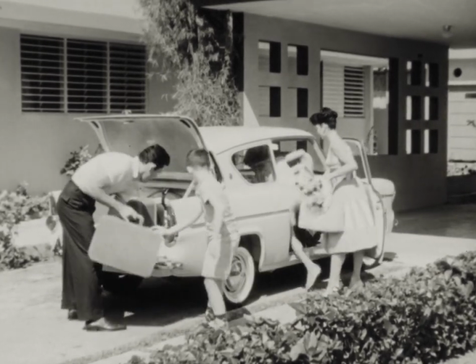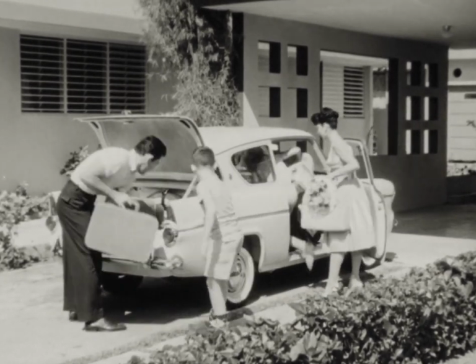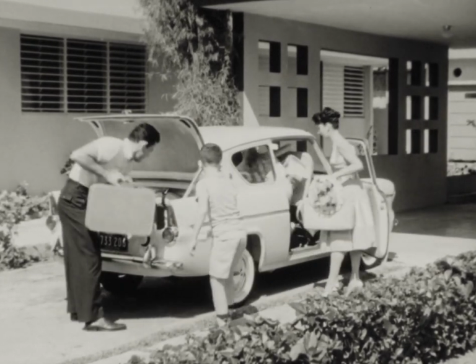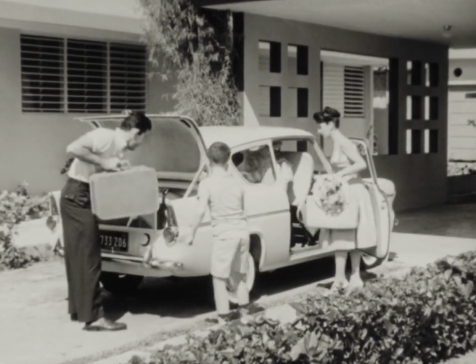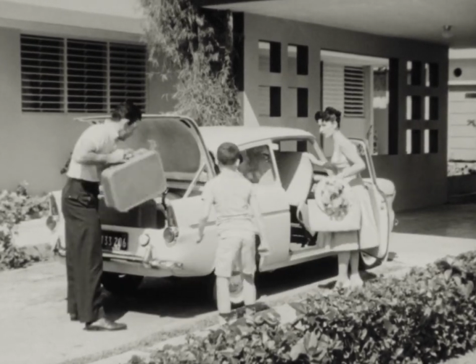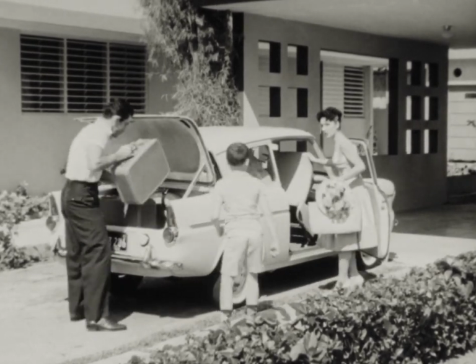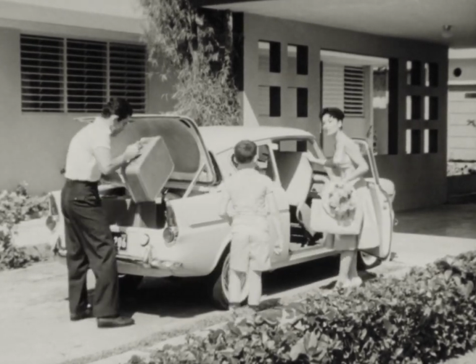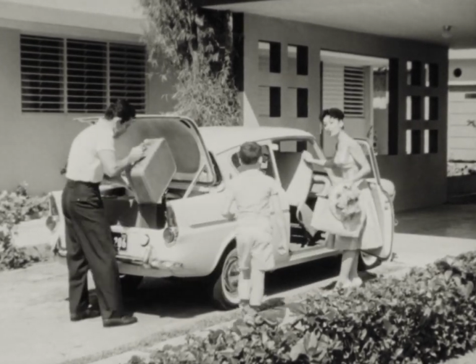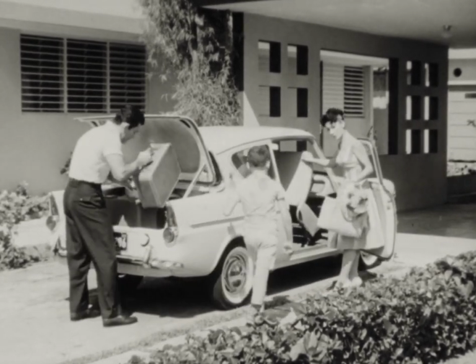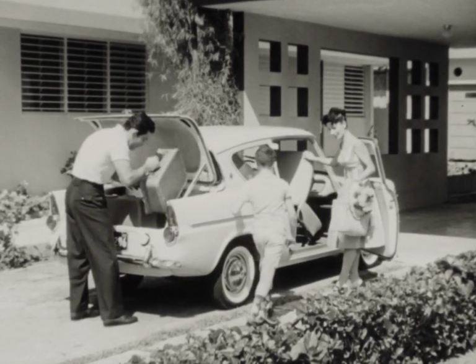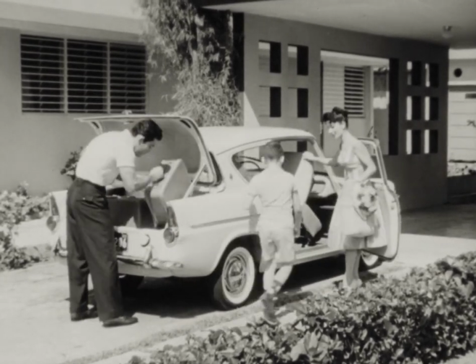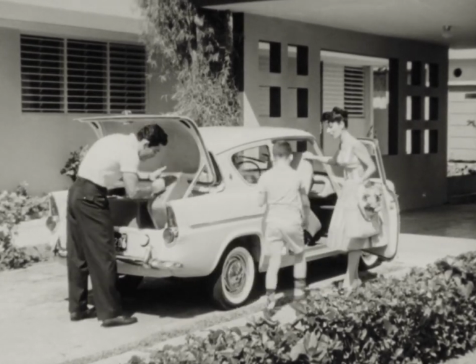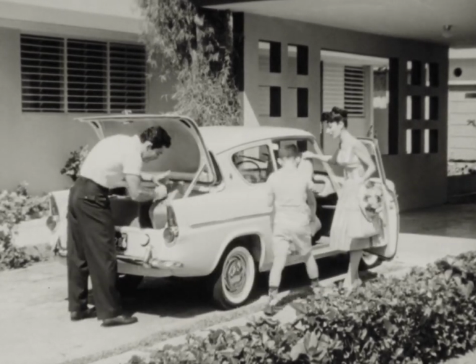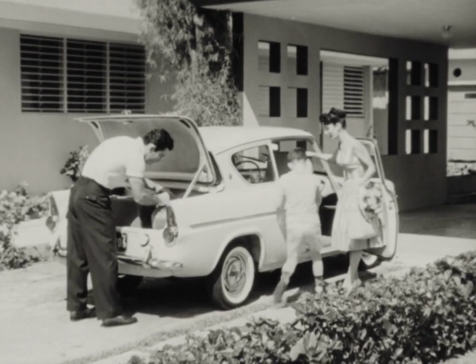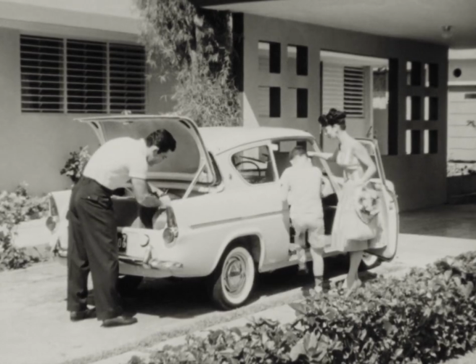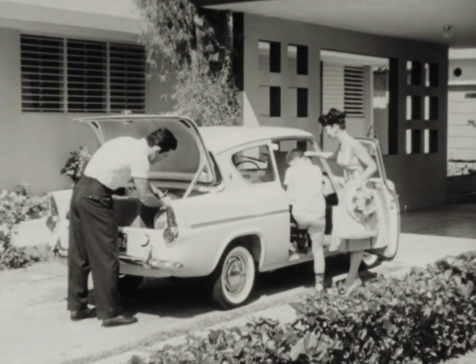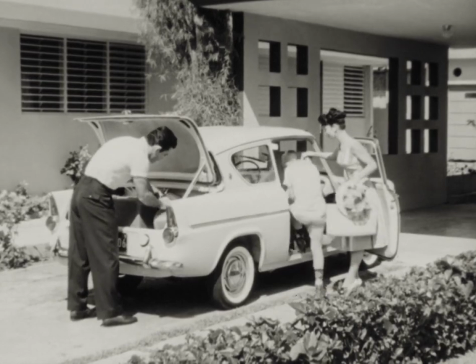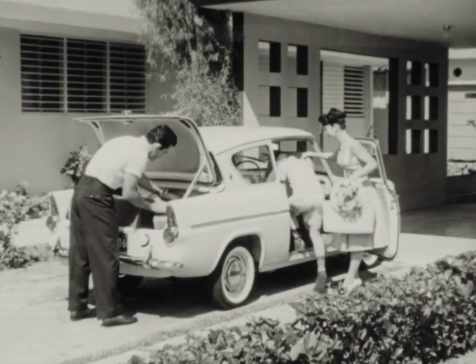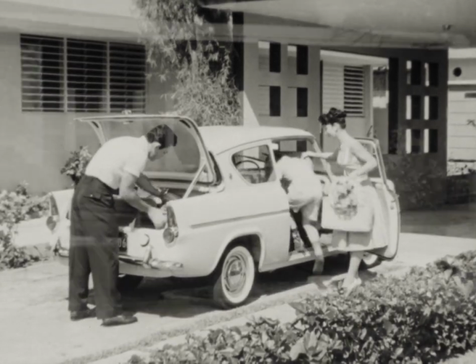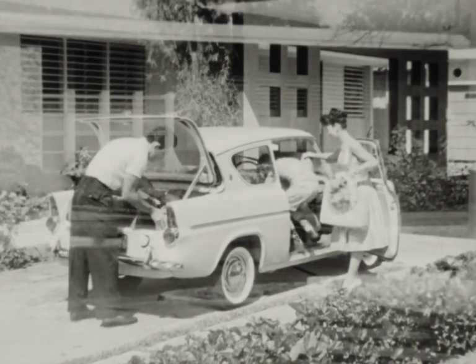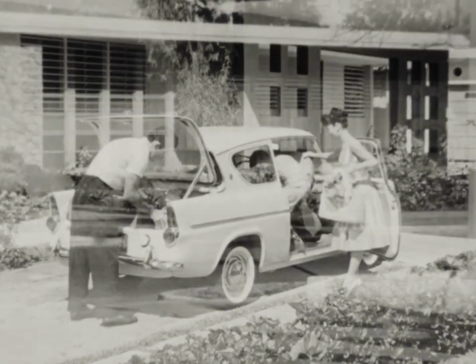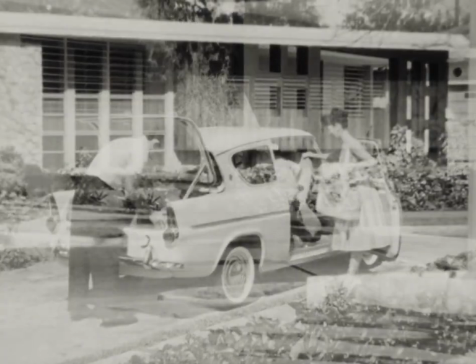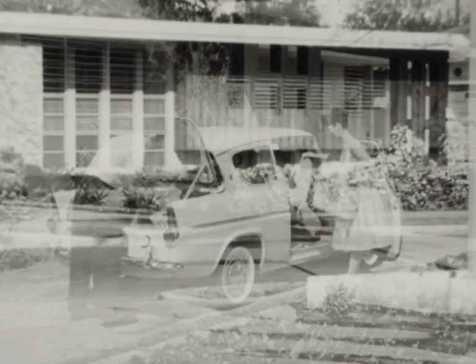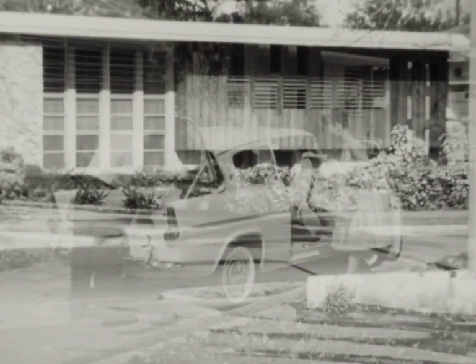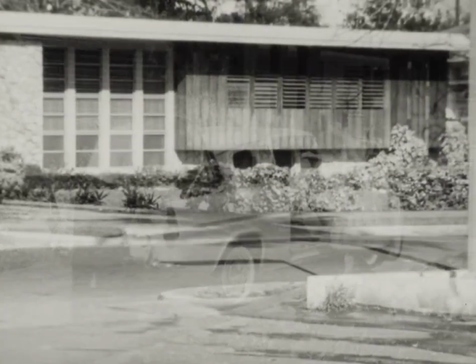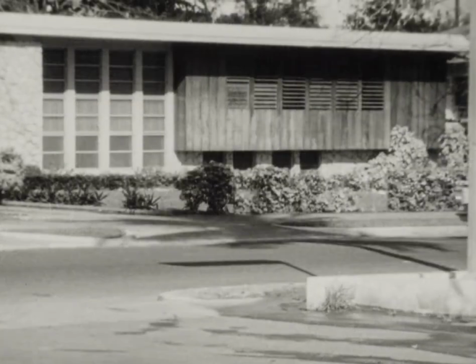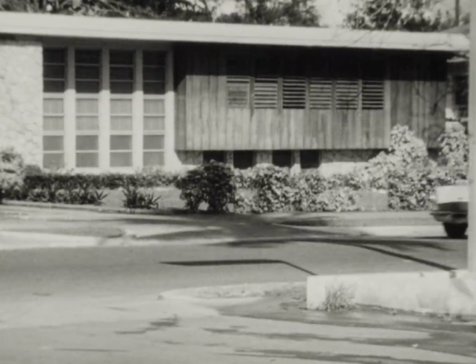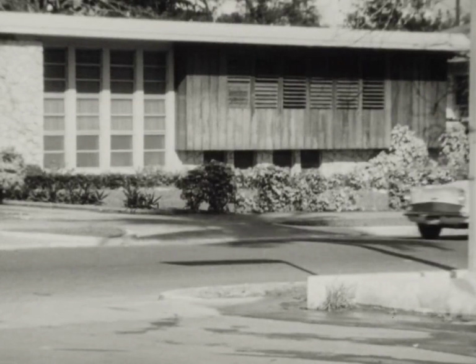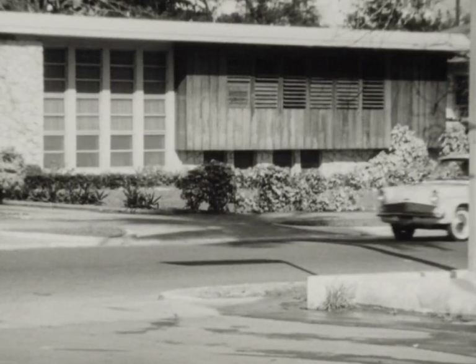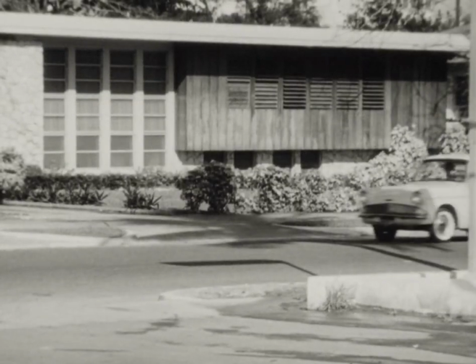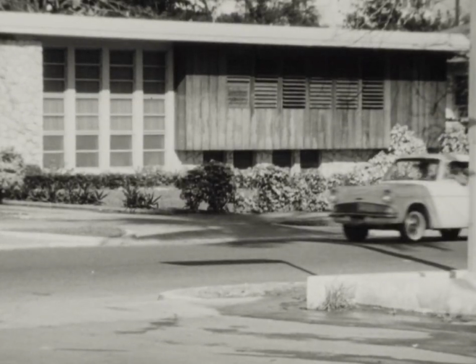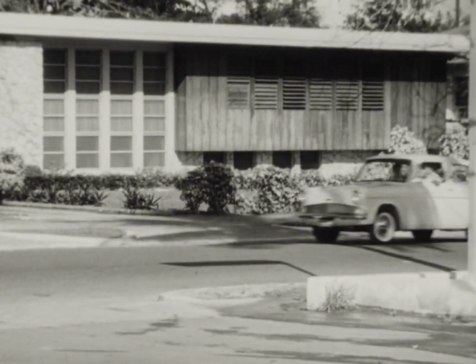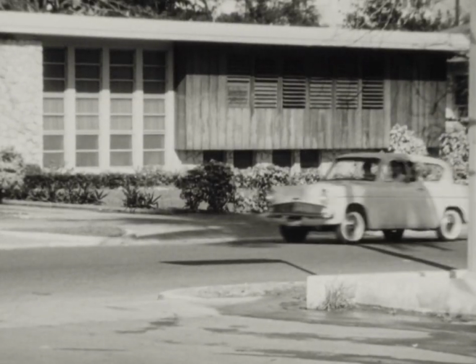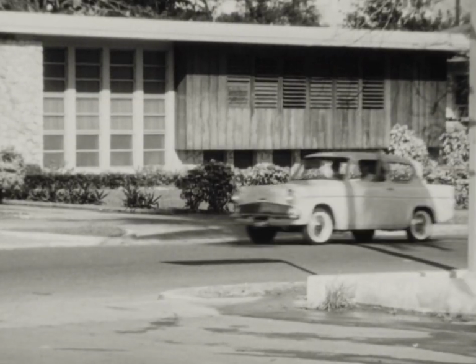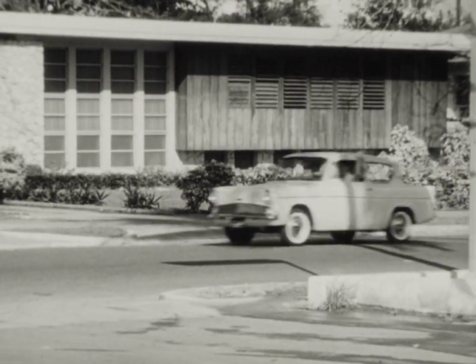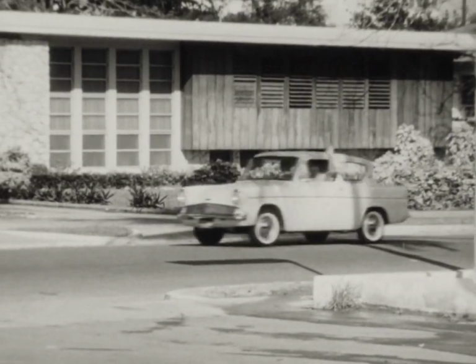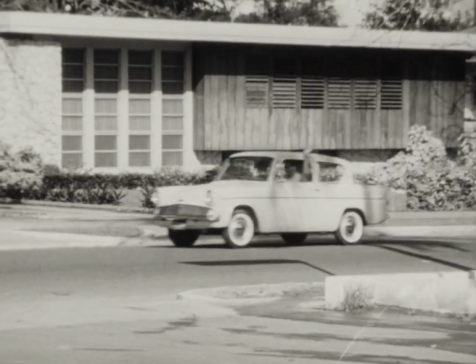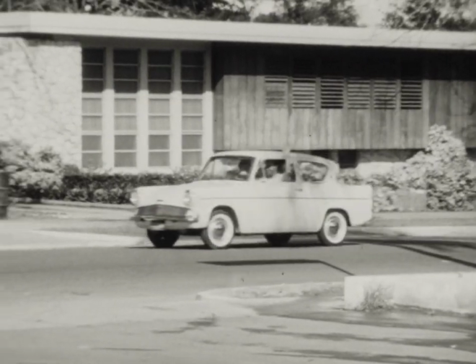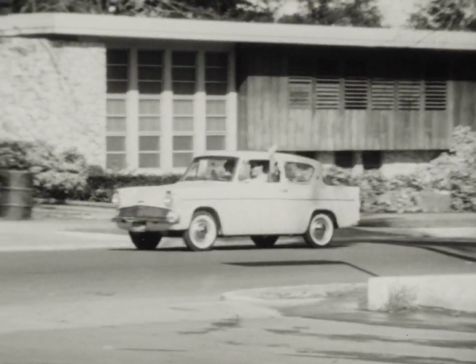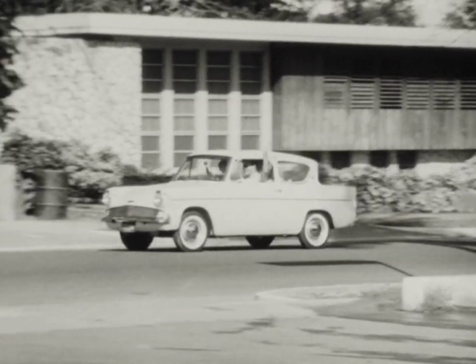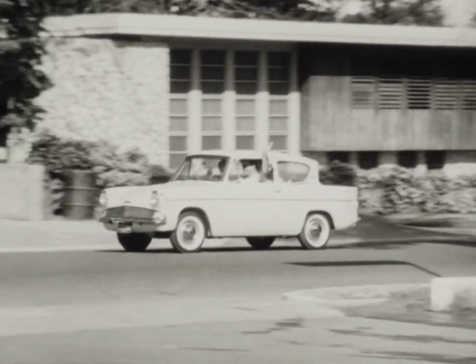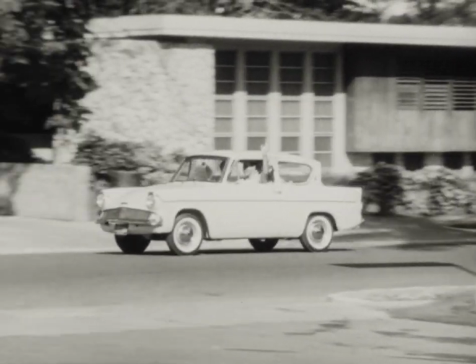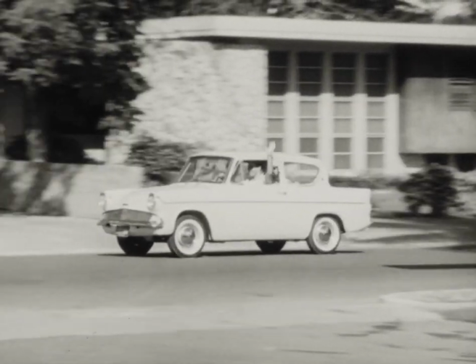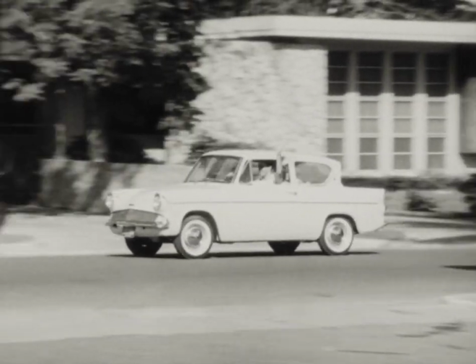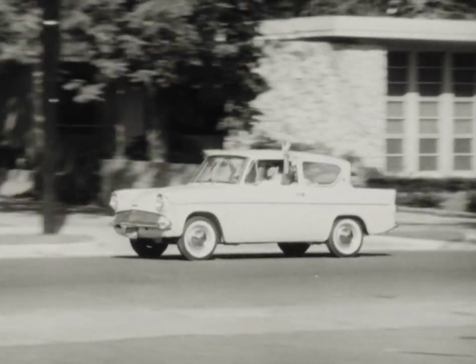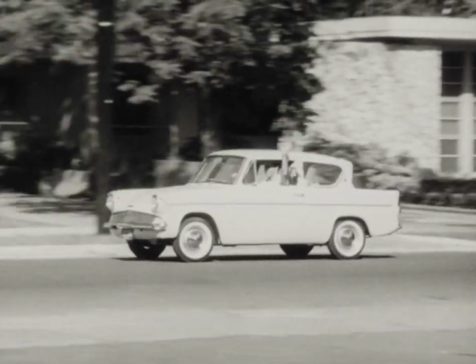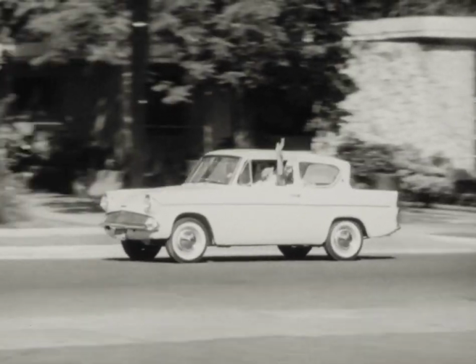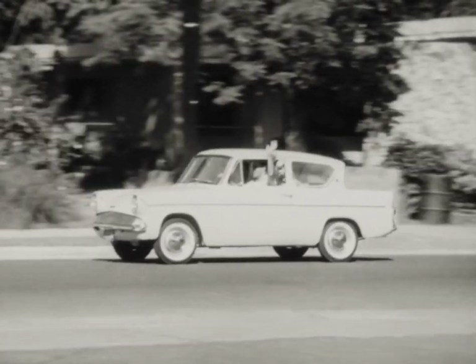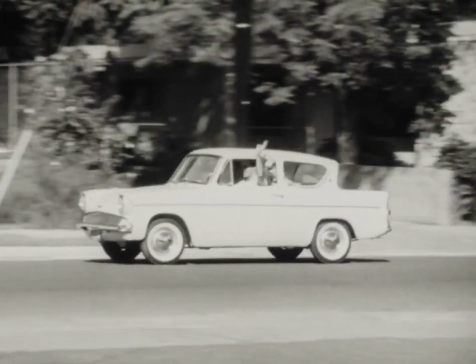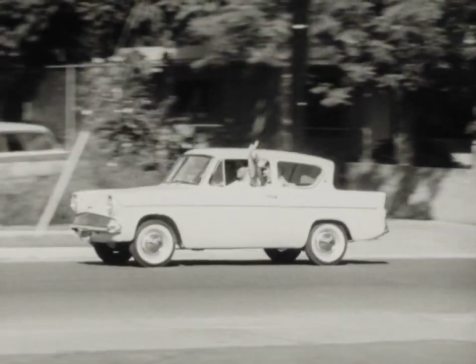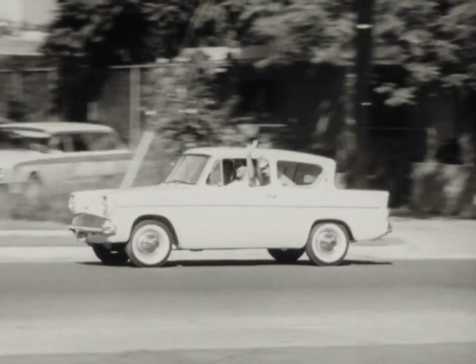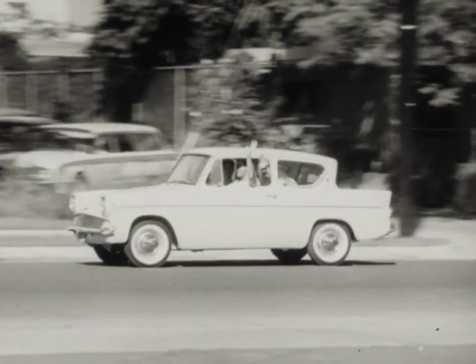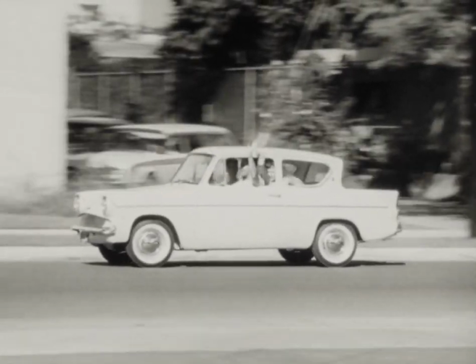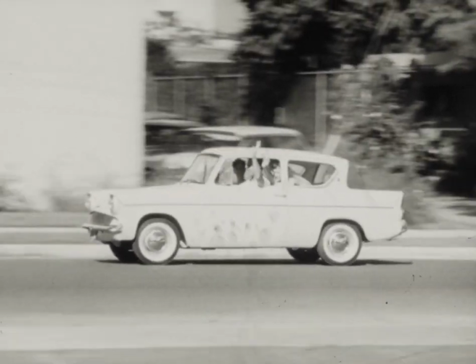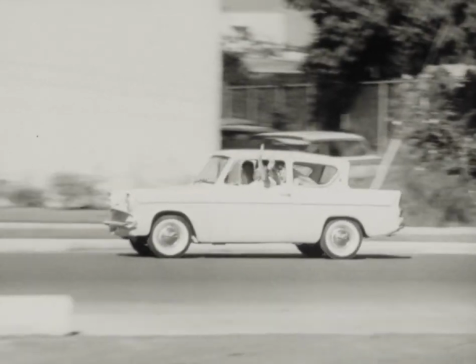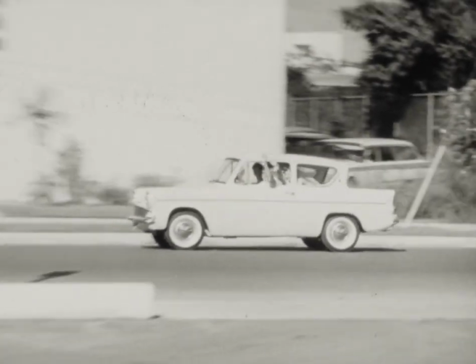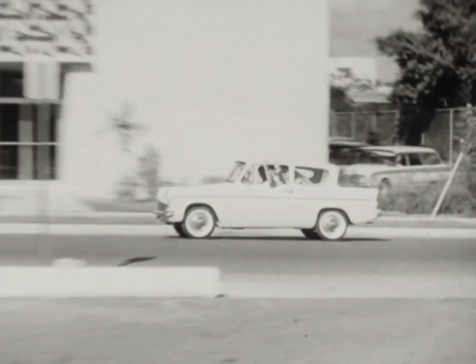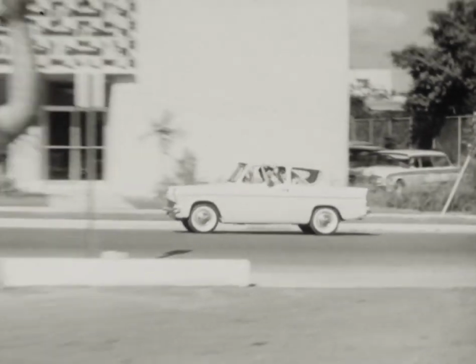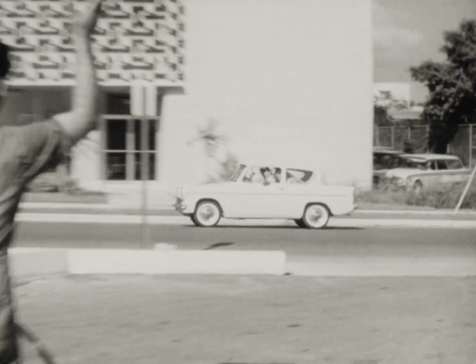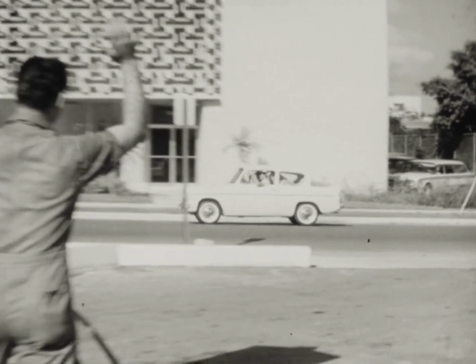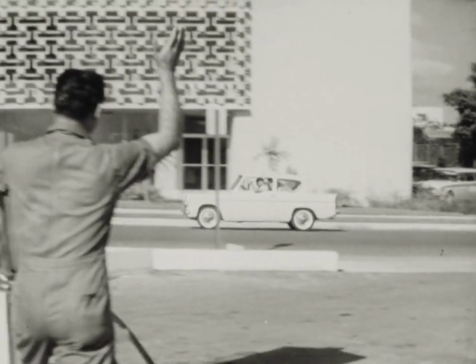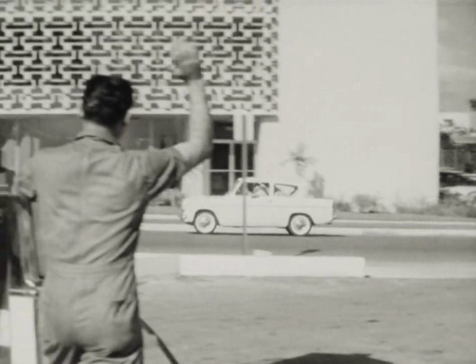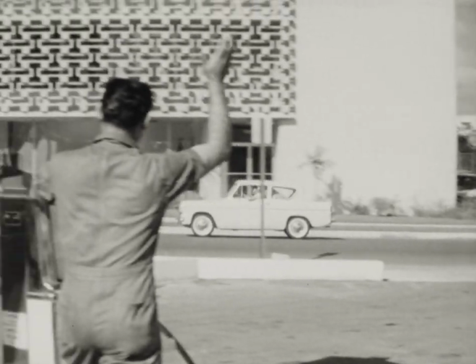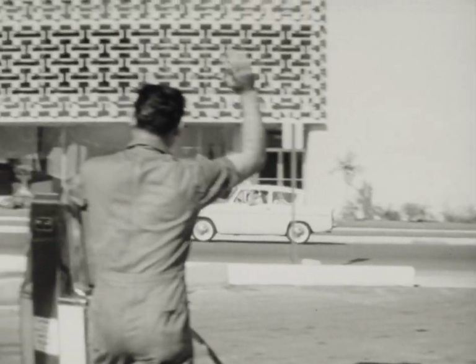You save when you buy at Anglia's low, low cost. You save when you drive because there are few stops for fuel or service.